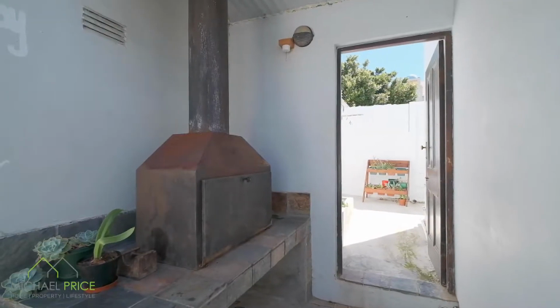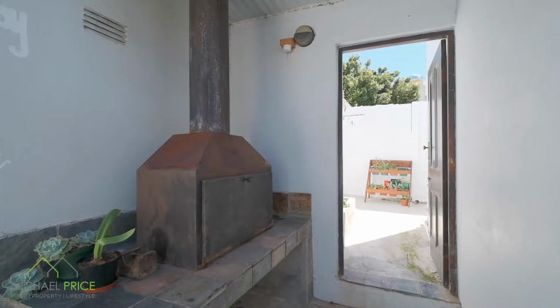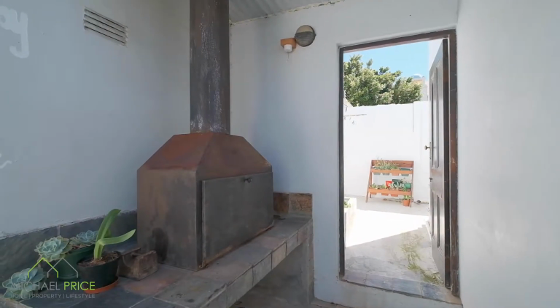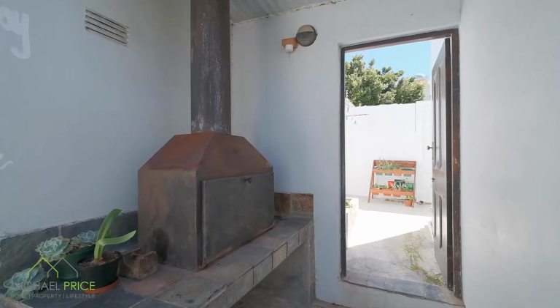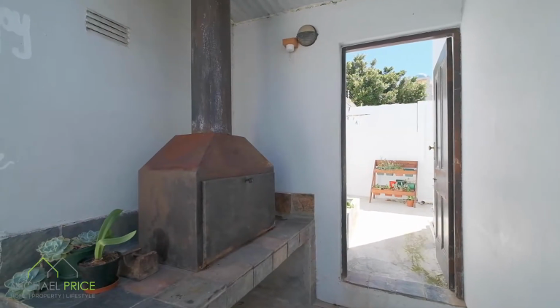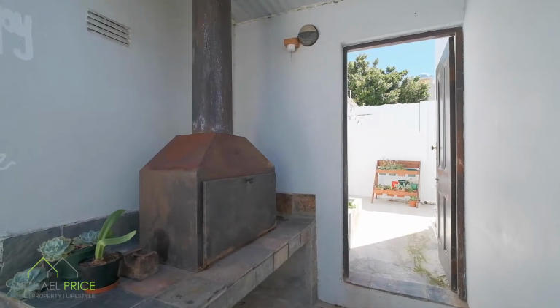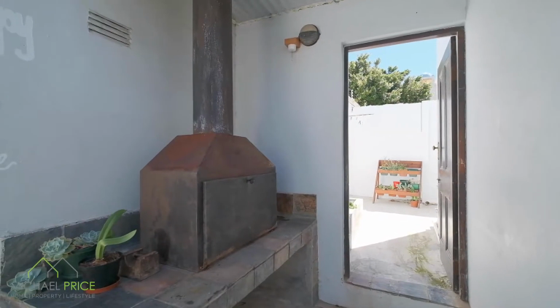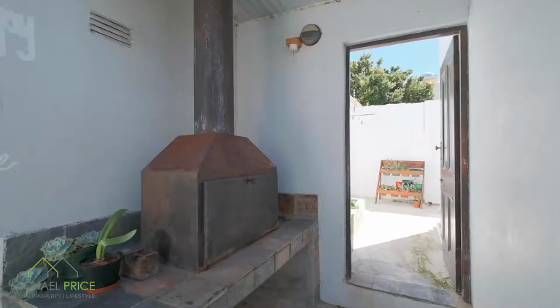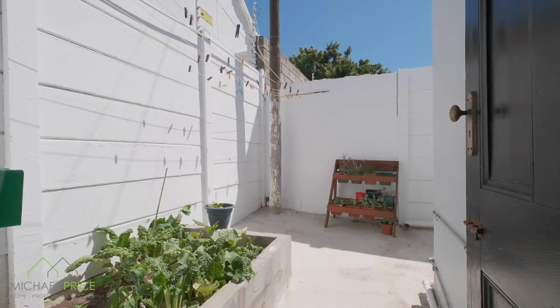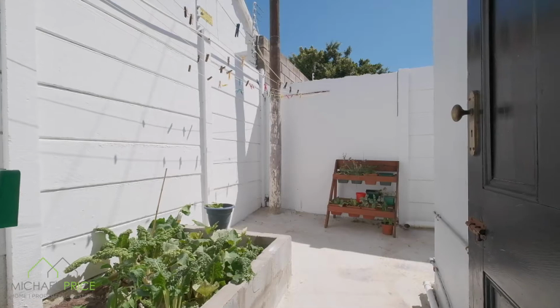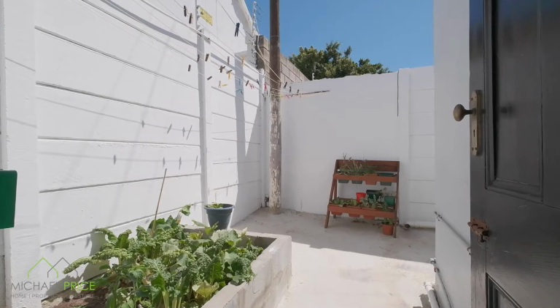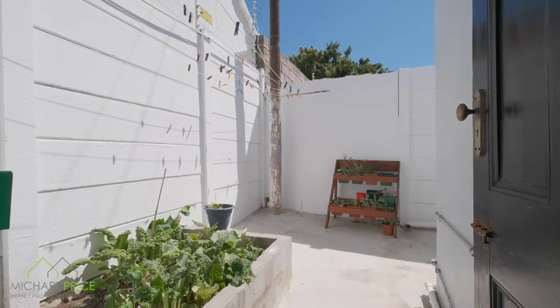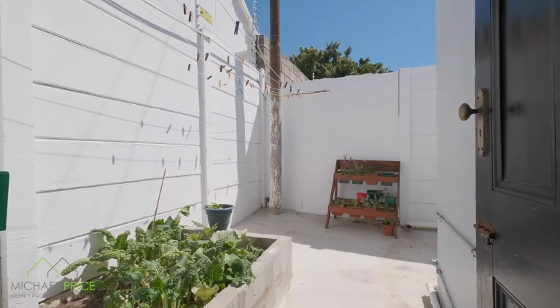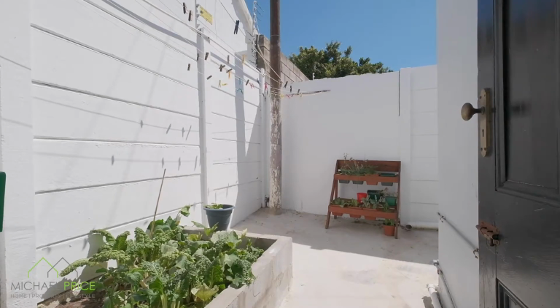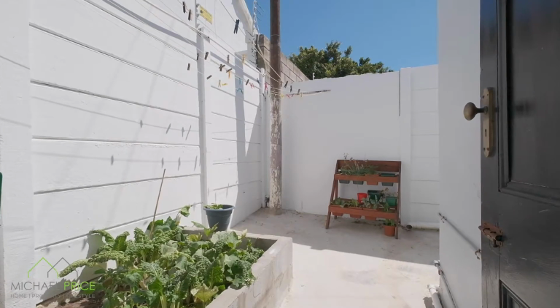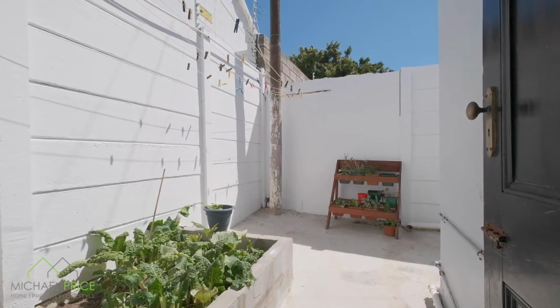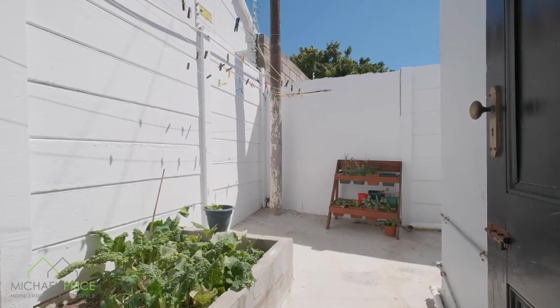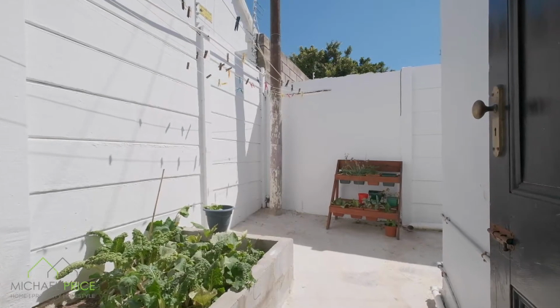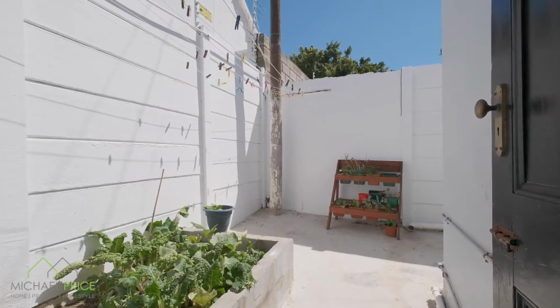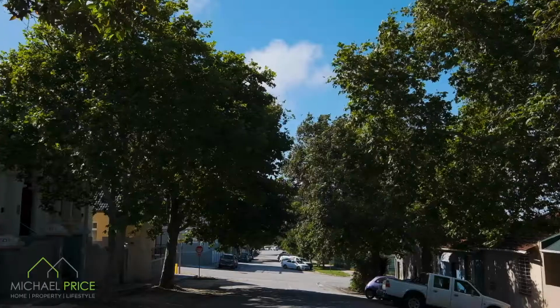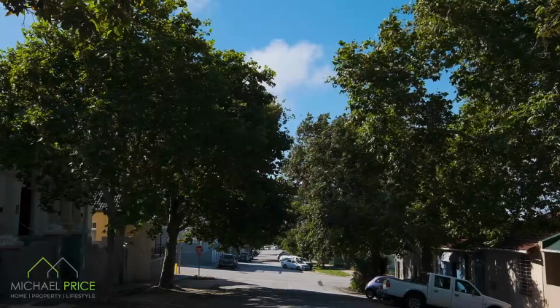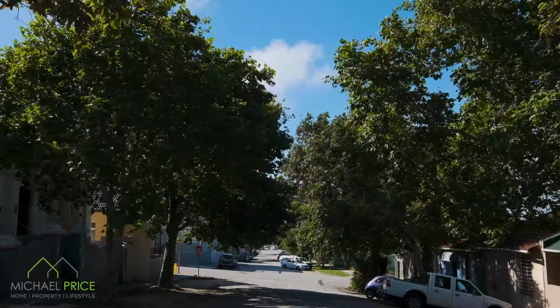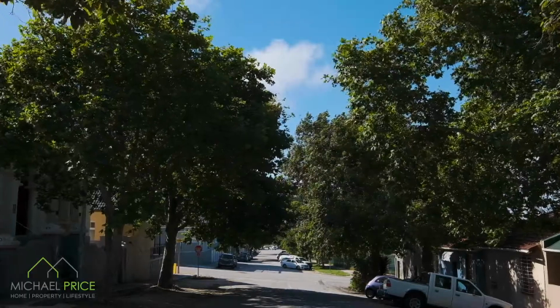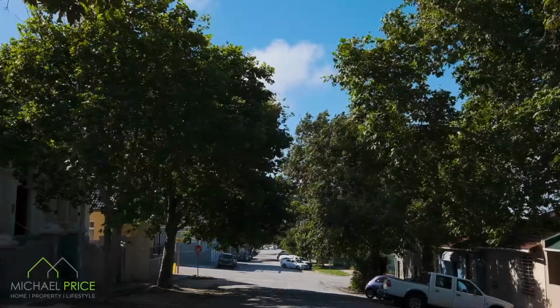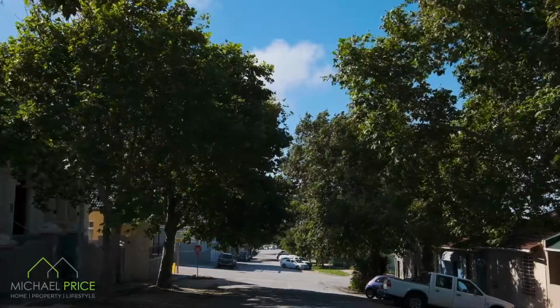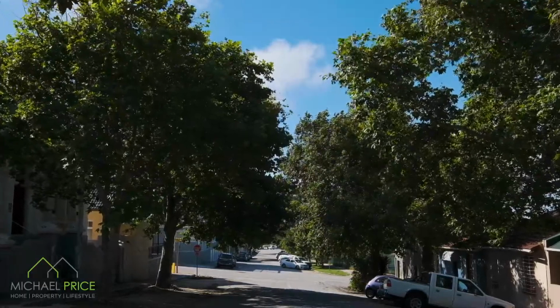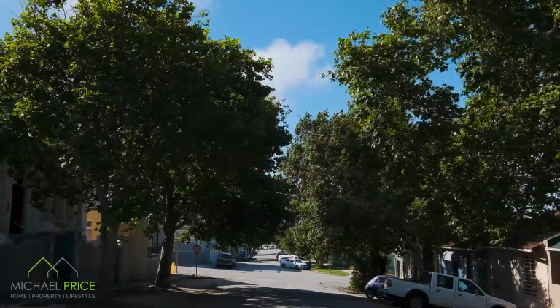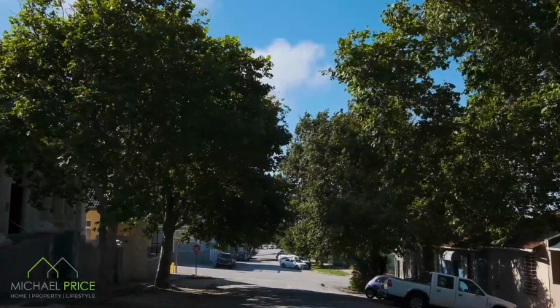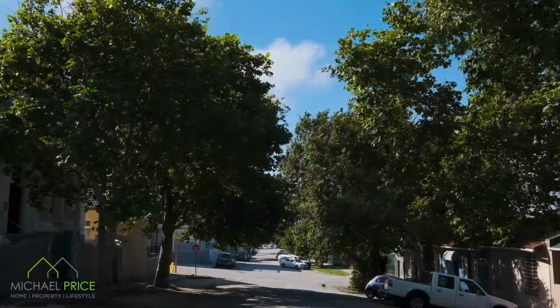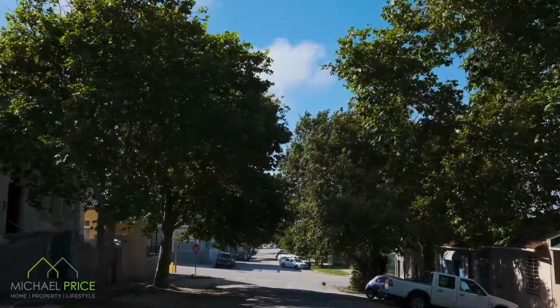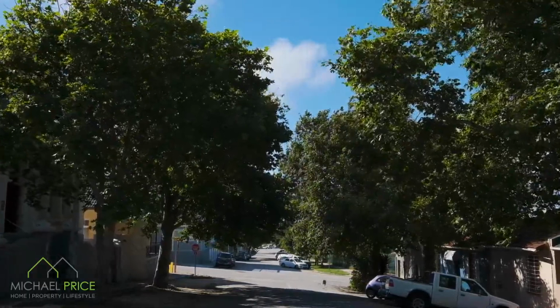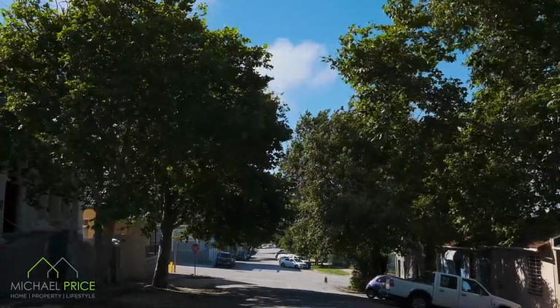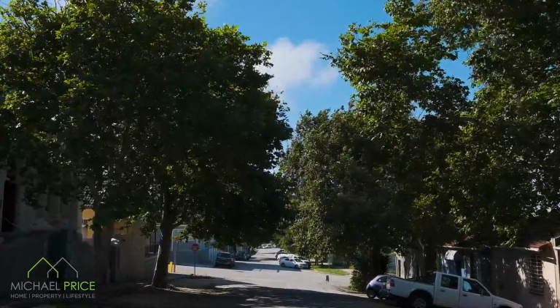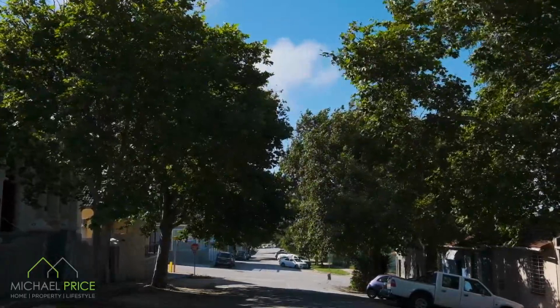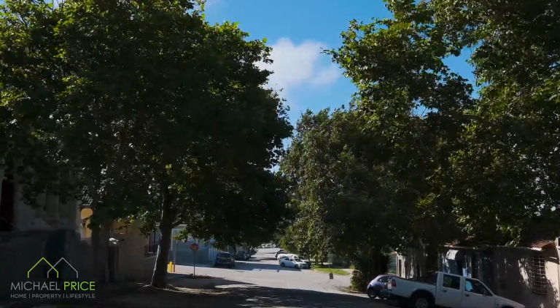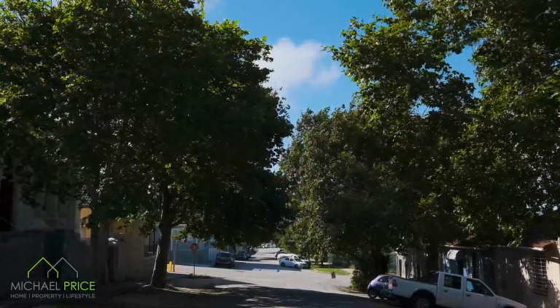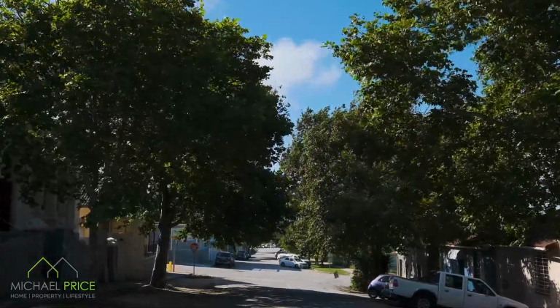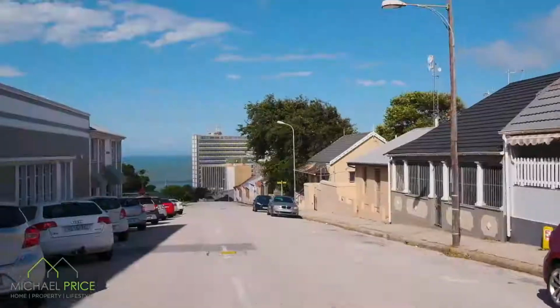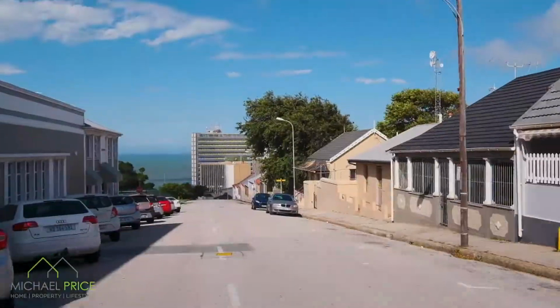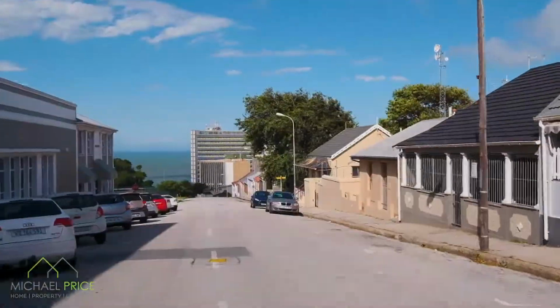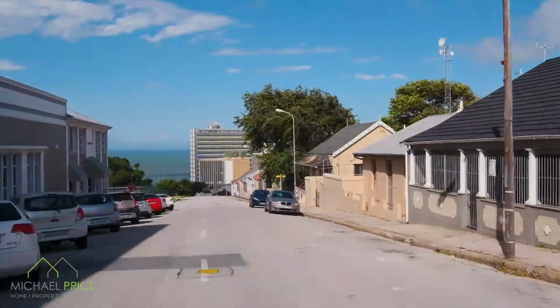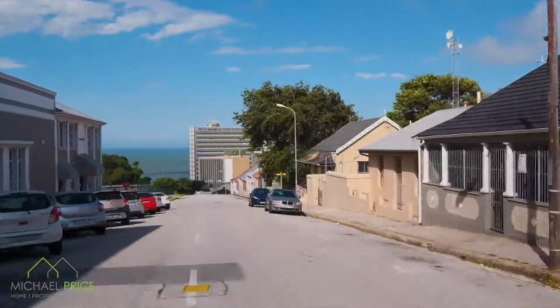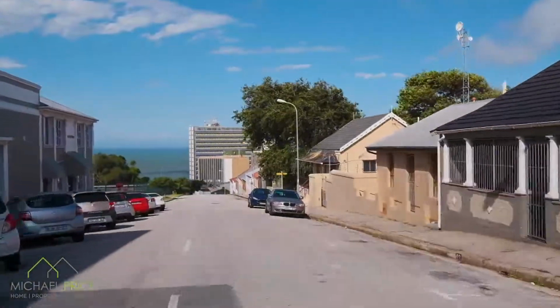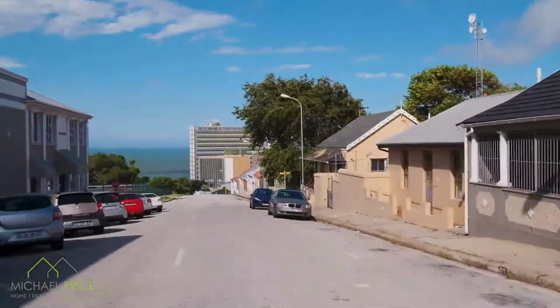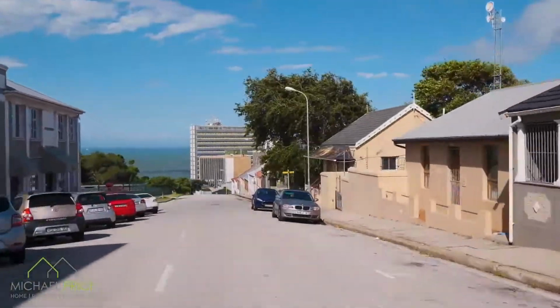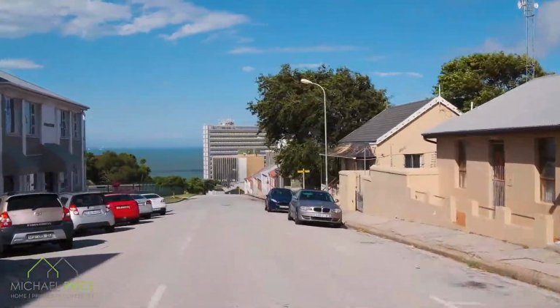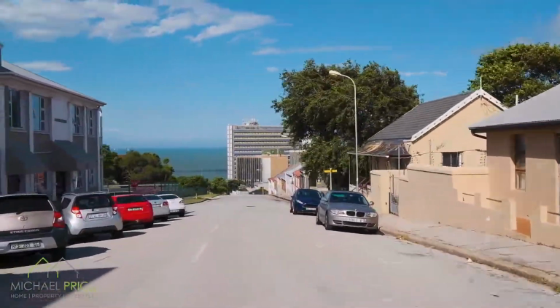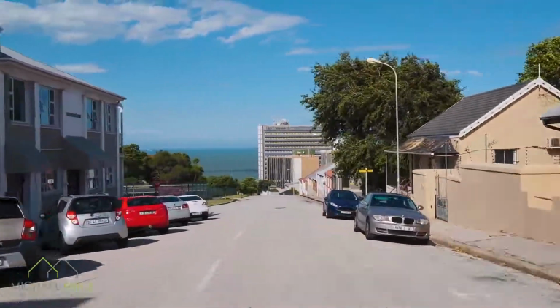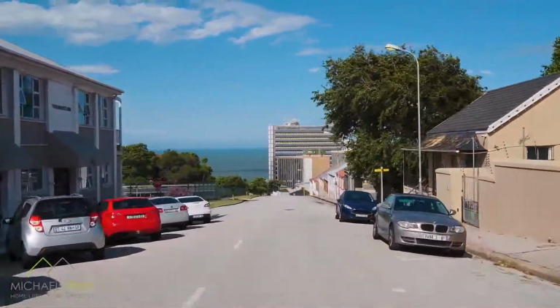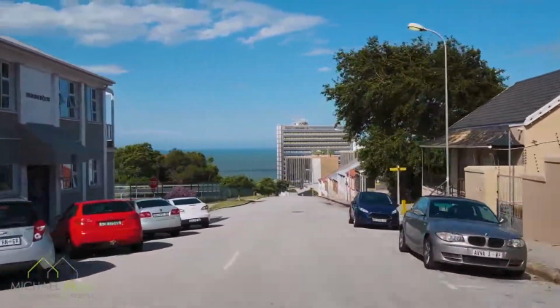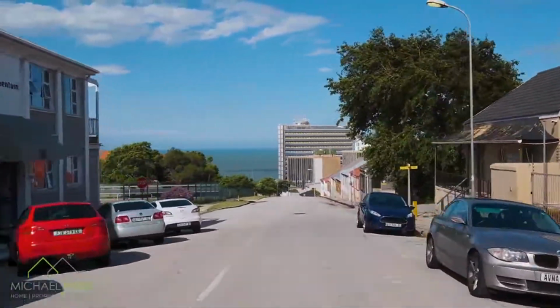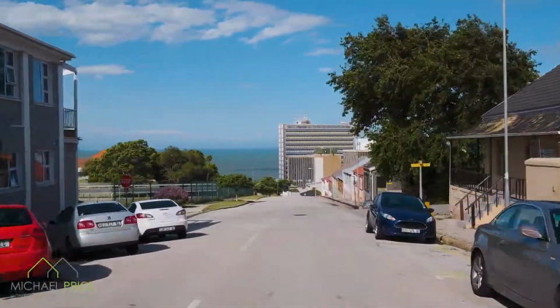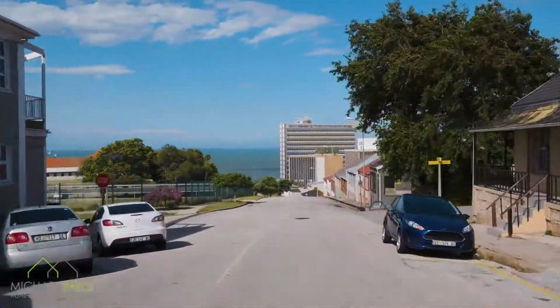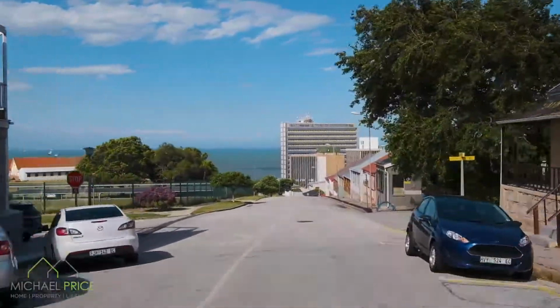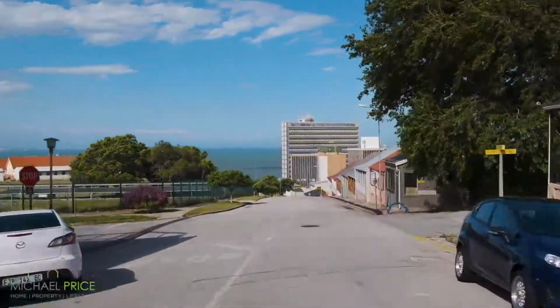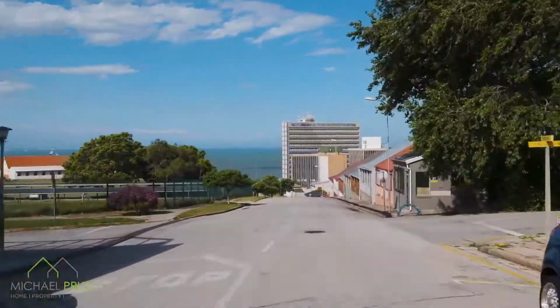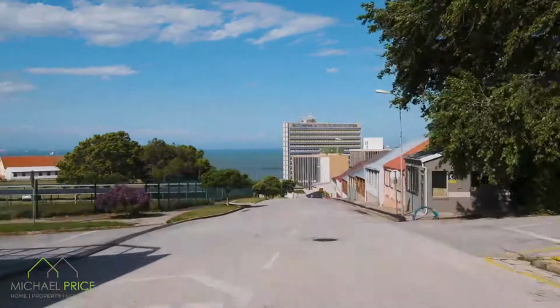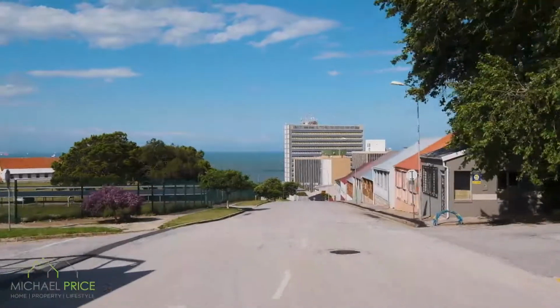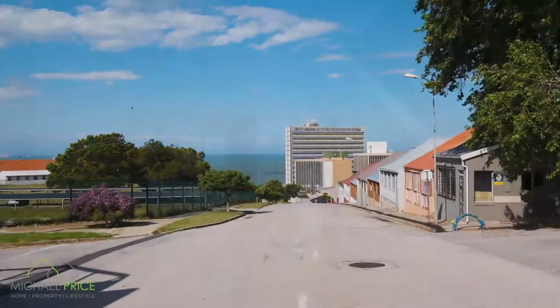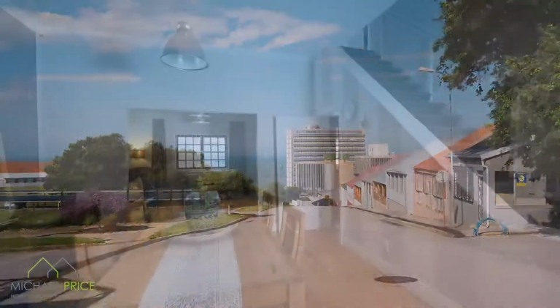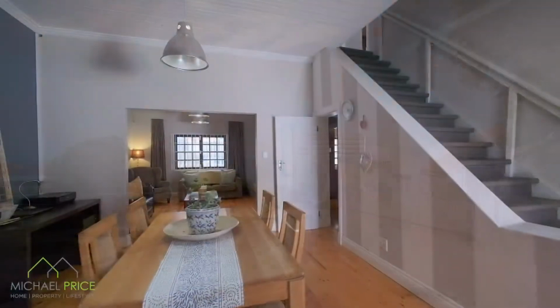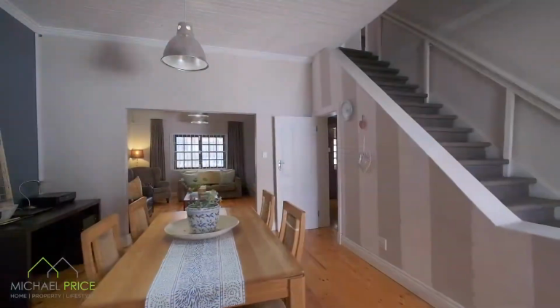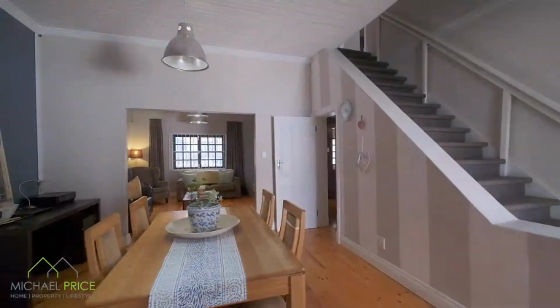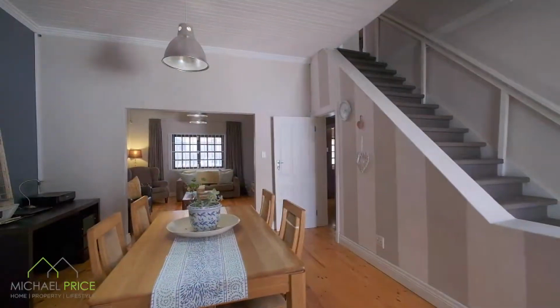I love this area, with its leafy, tree-lined streets, central location, and the vibey Stanley Street just a stone's throw away.